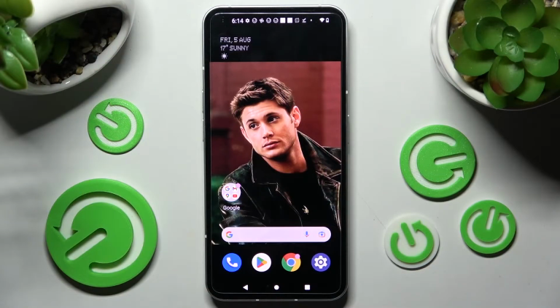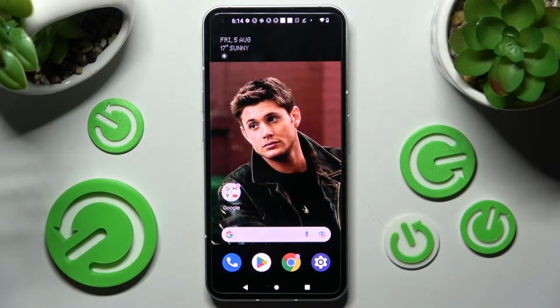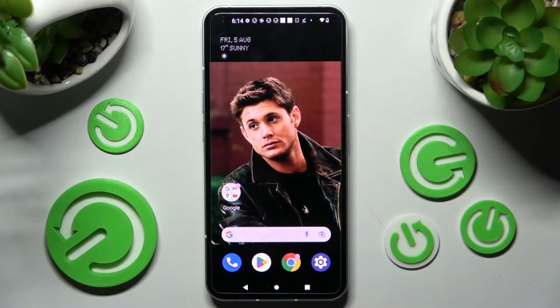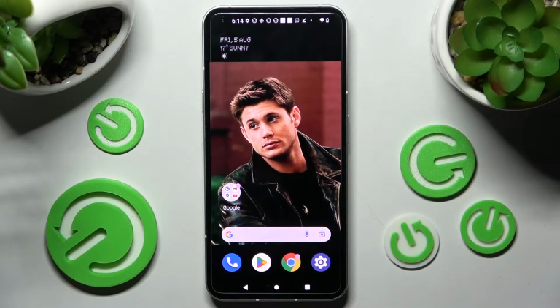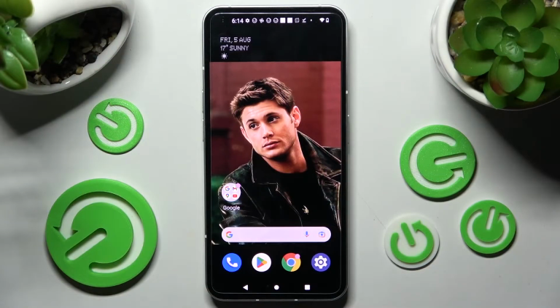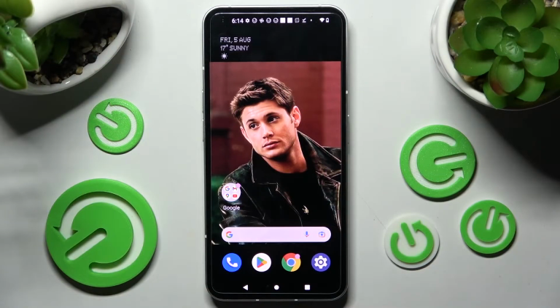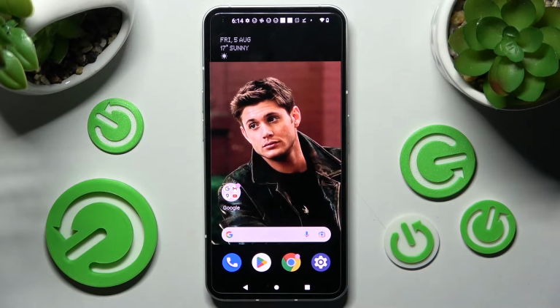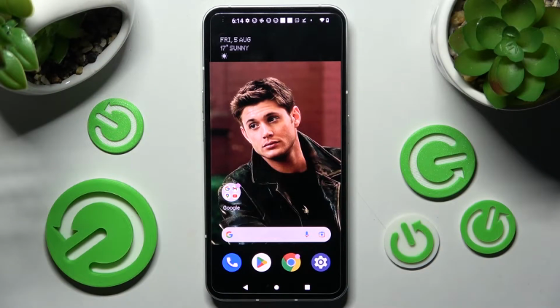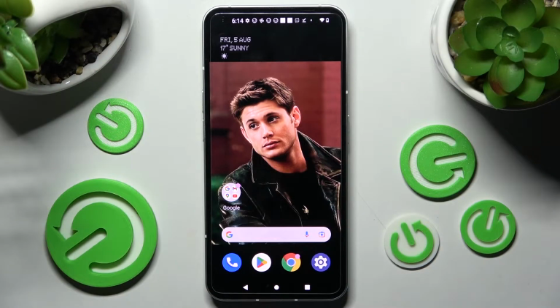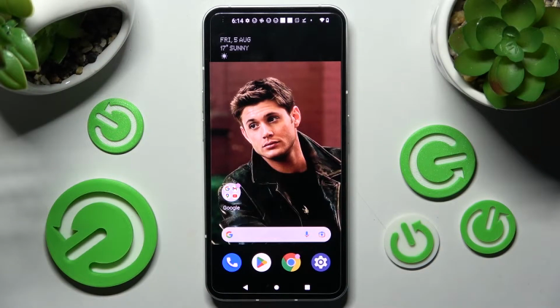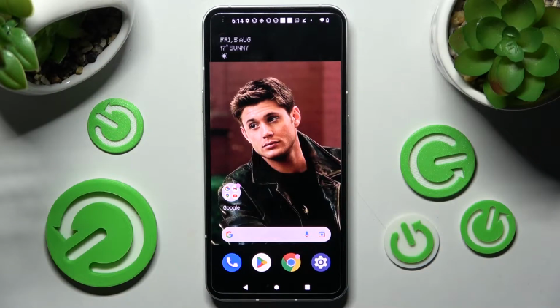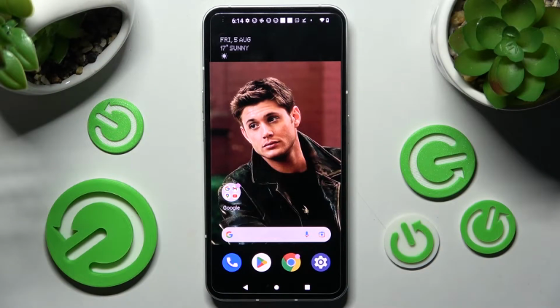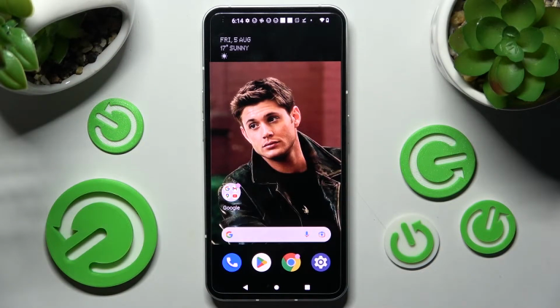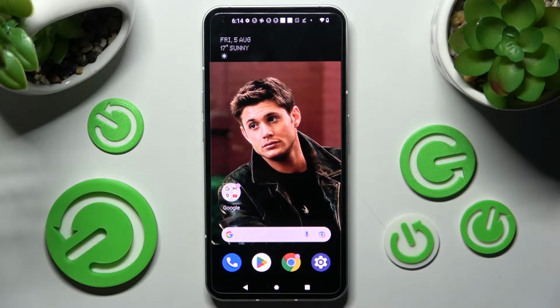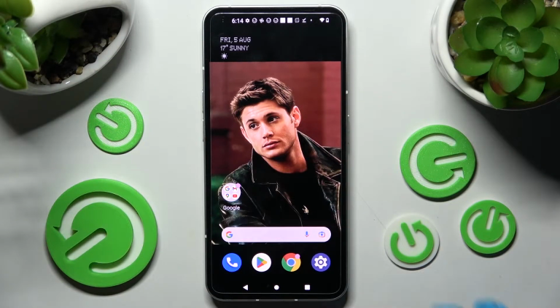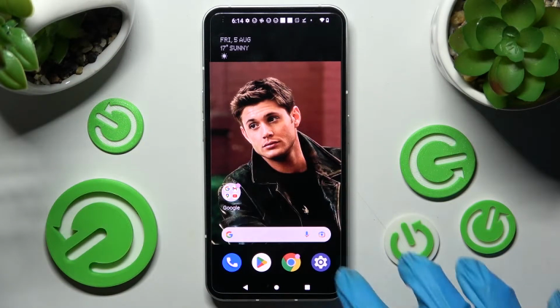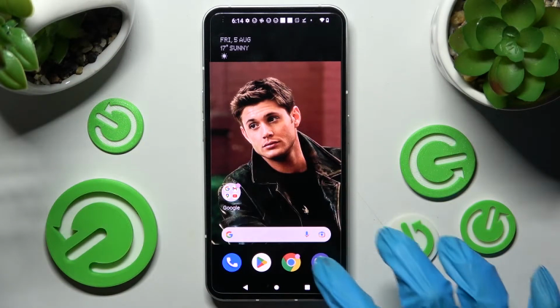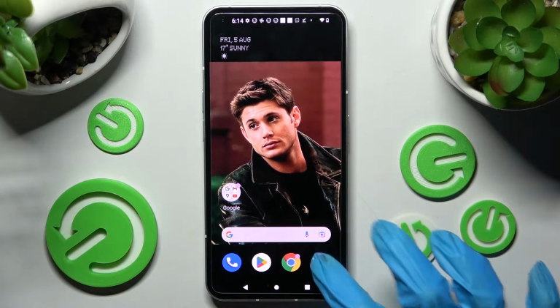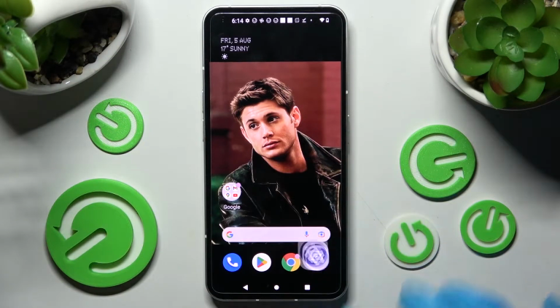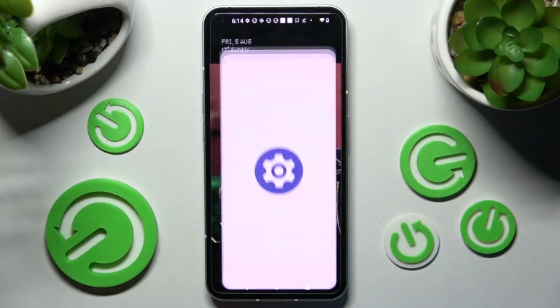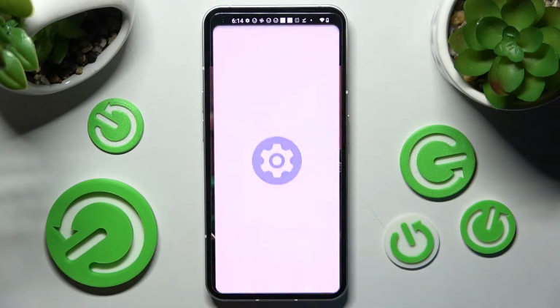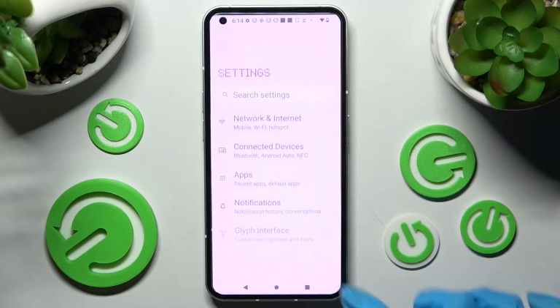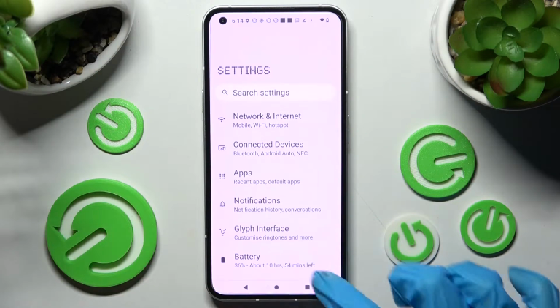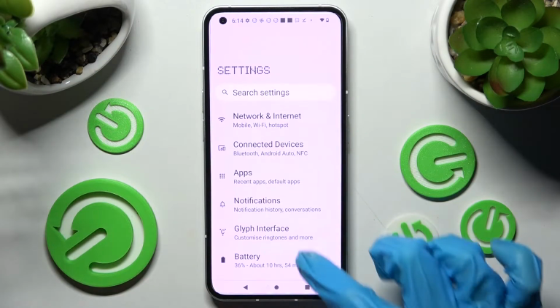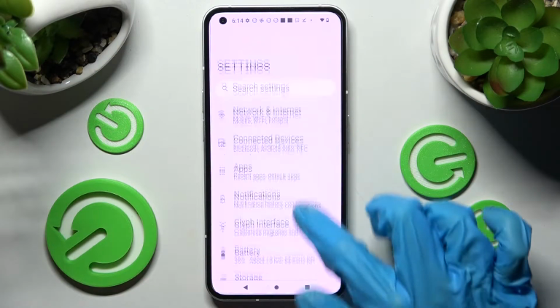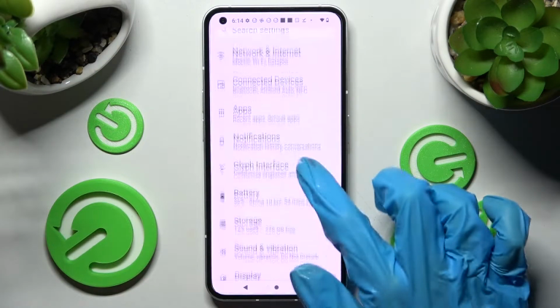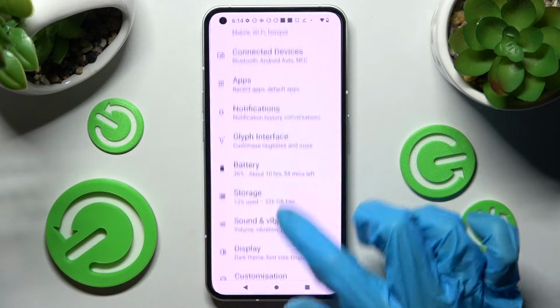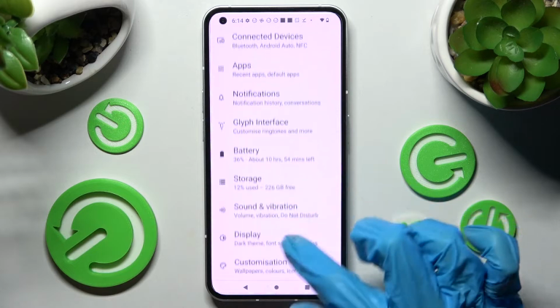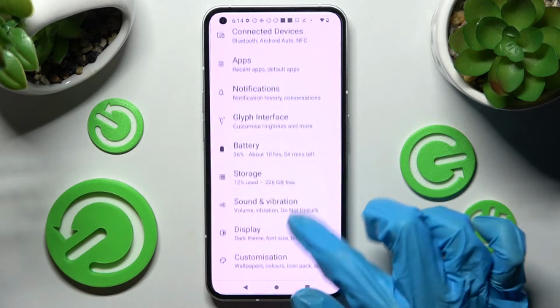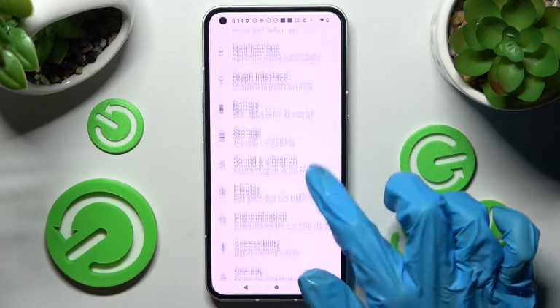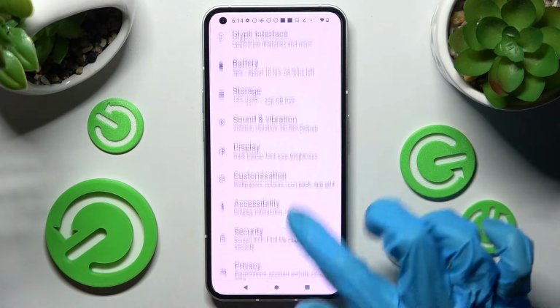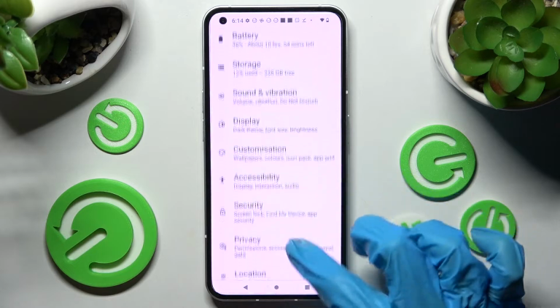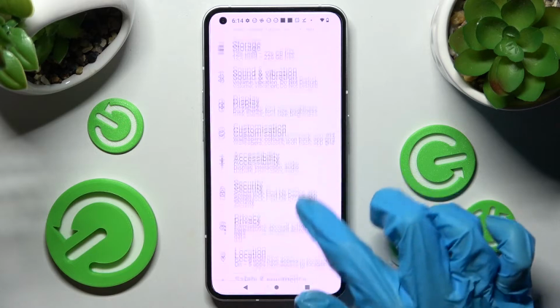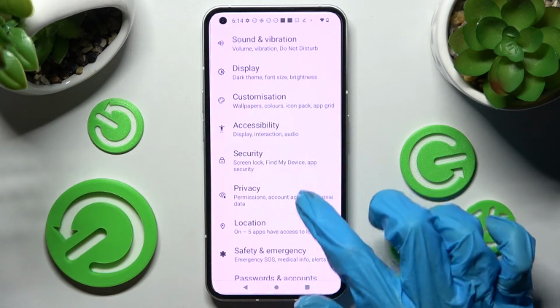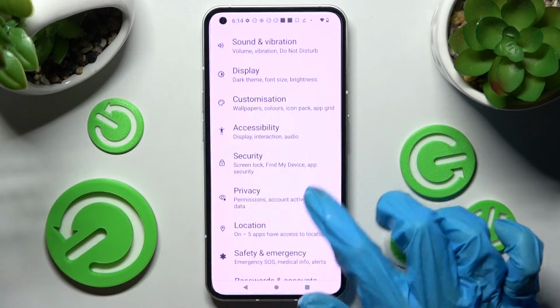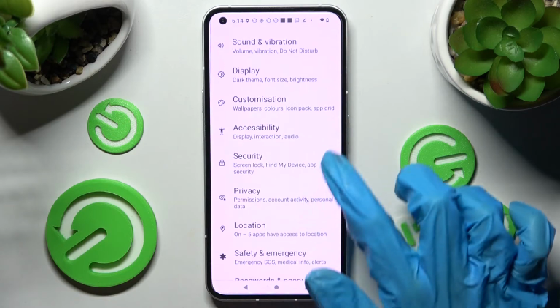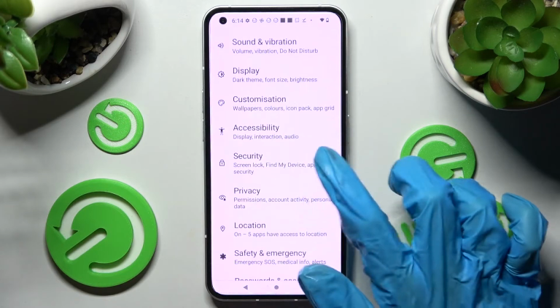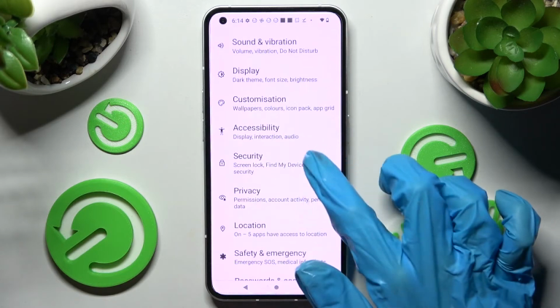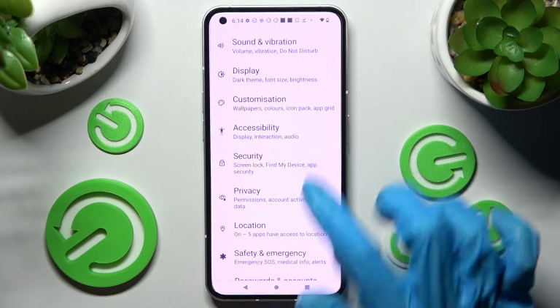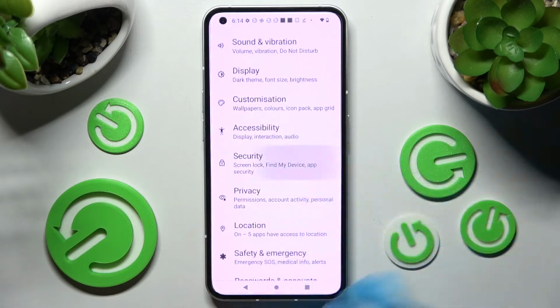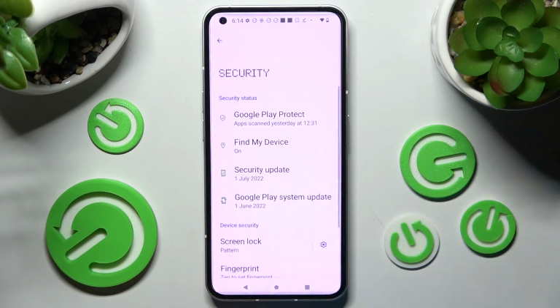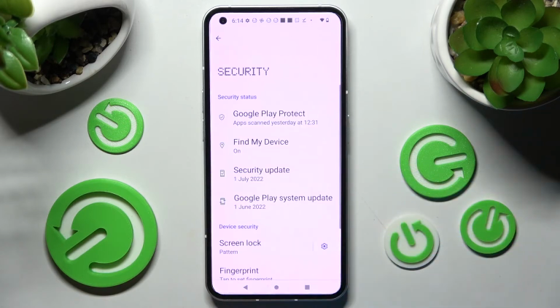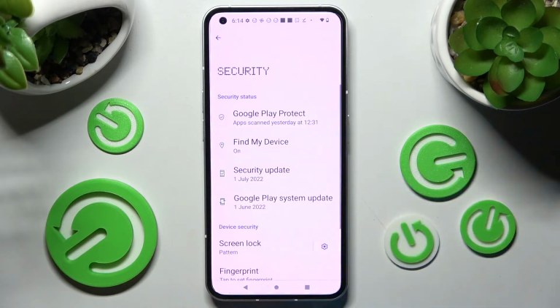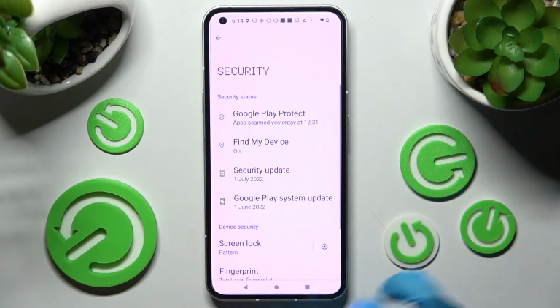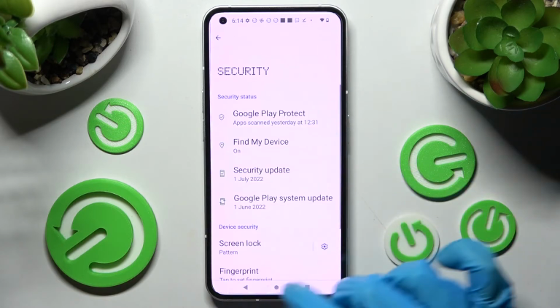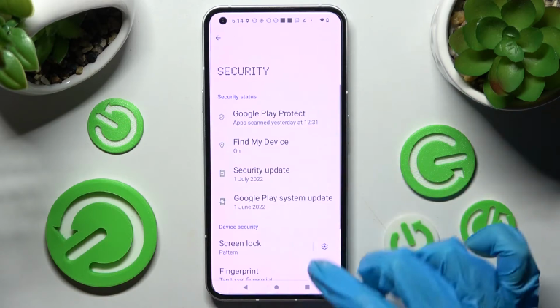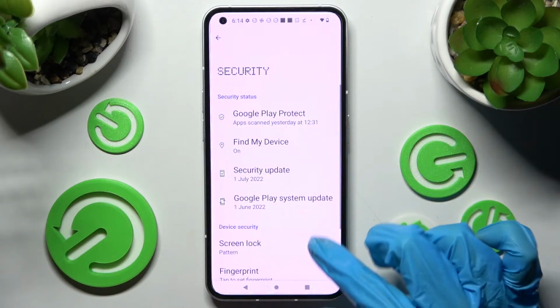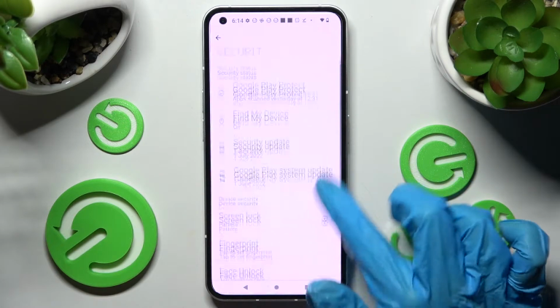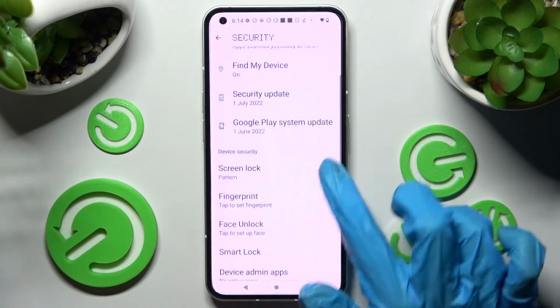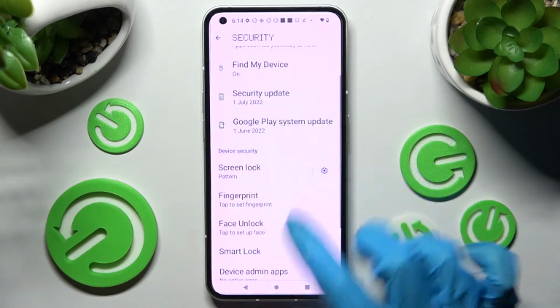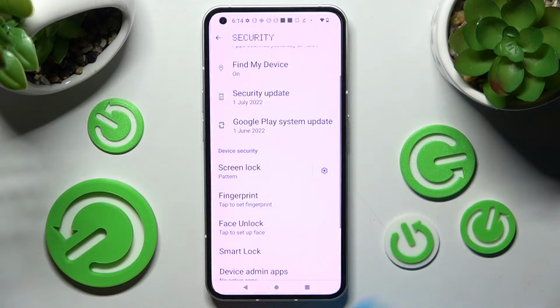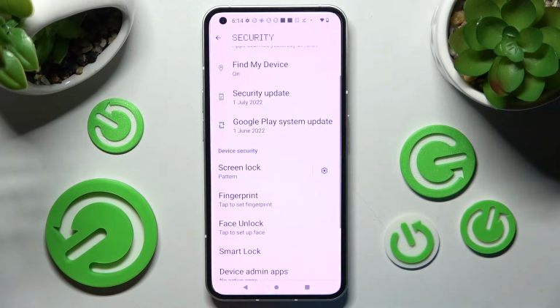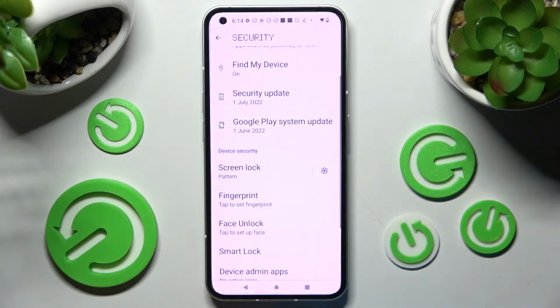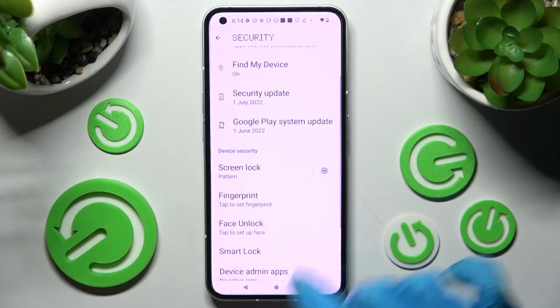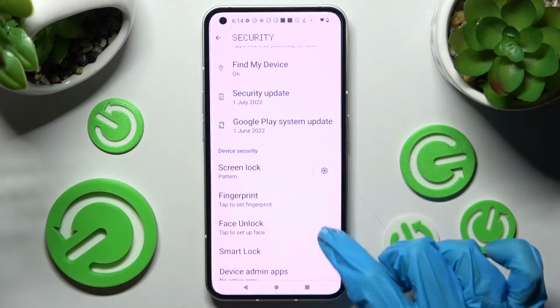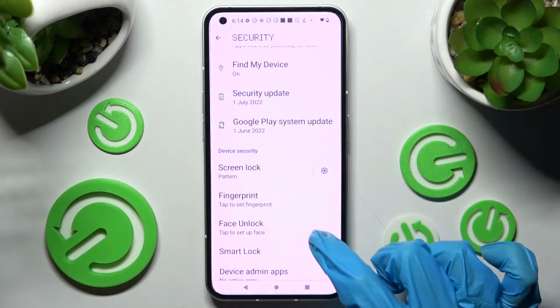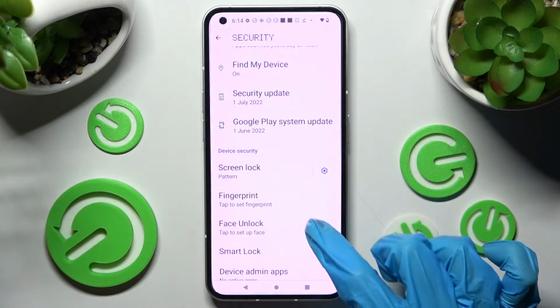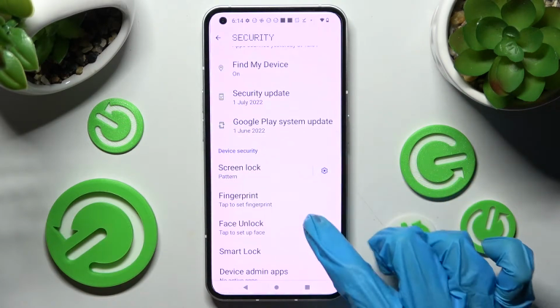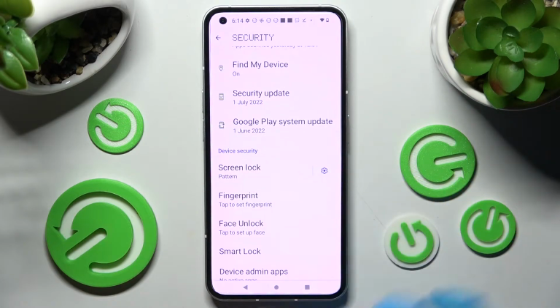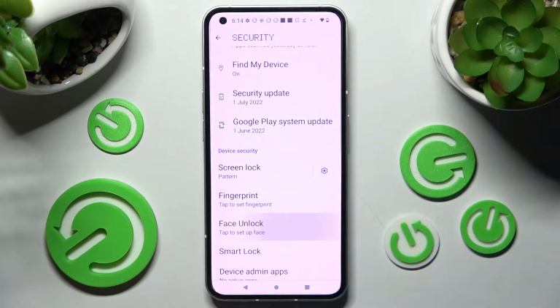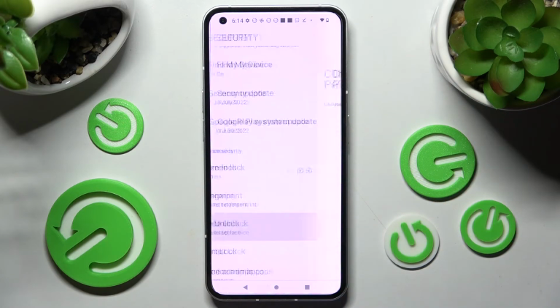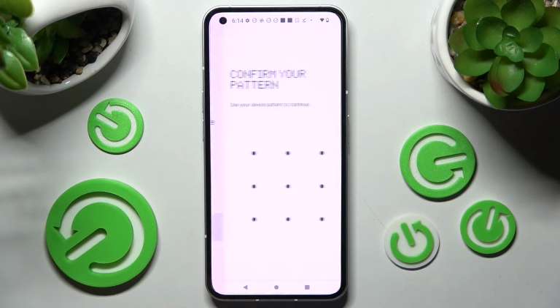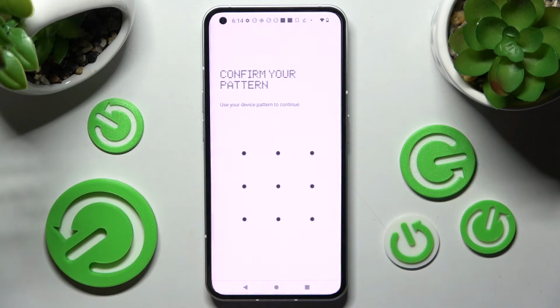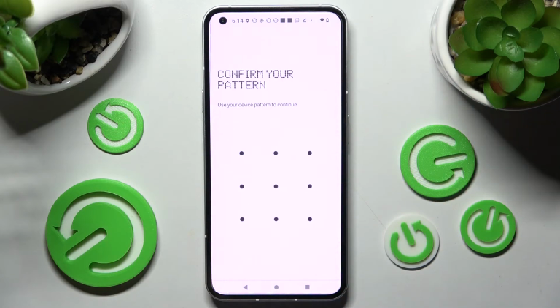You need to begin by opening settings and scrolling down. Now choose the security section, scroll down again and click on face unlock.